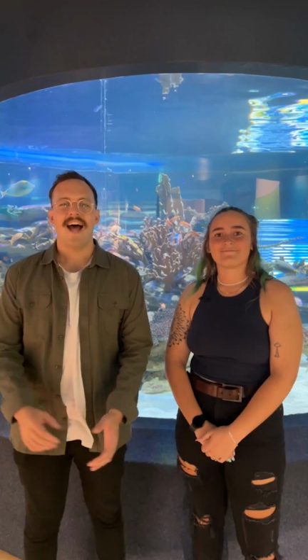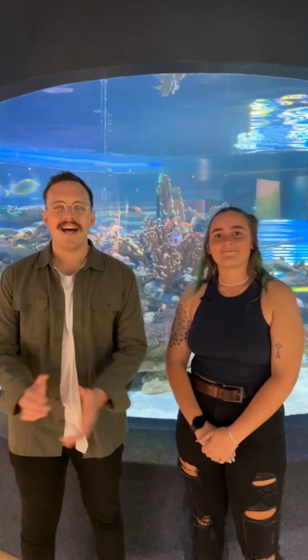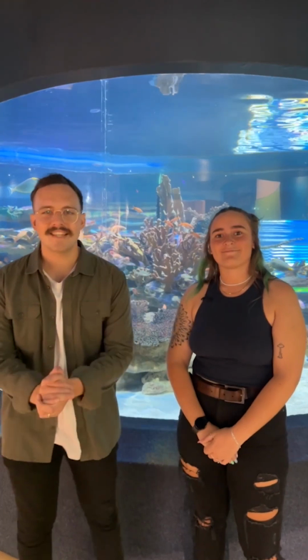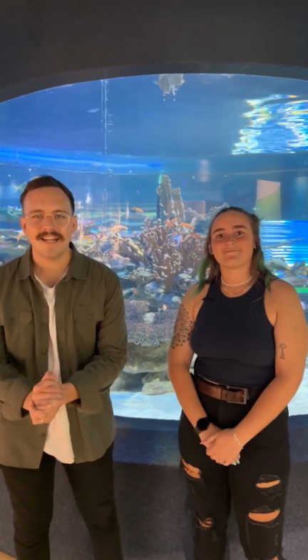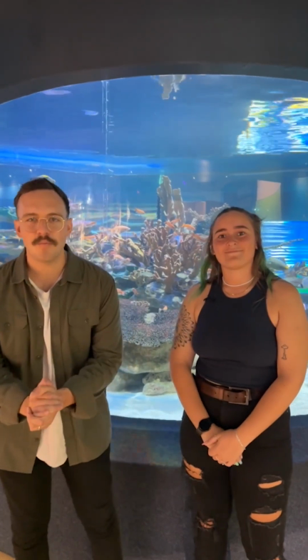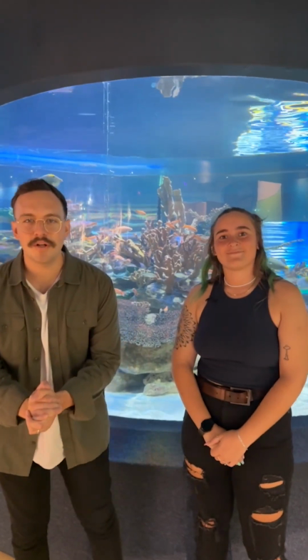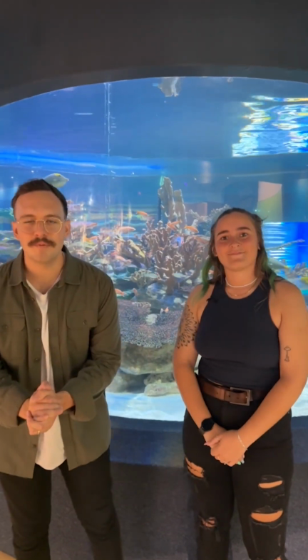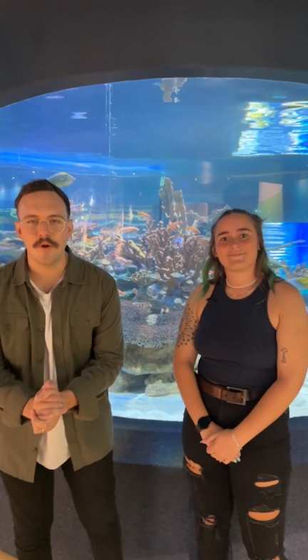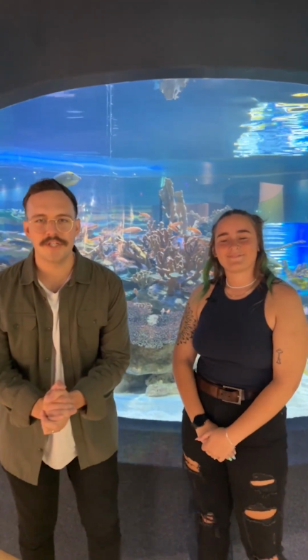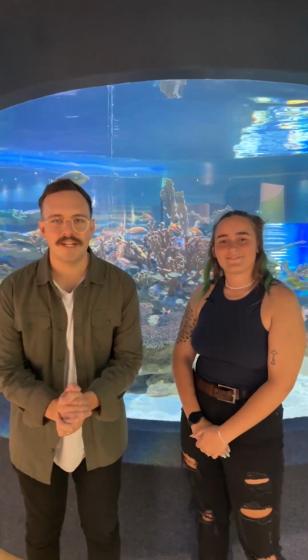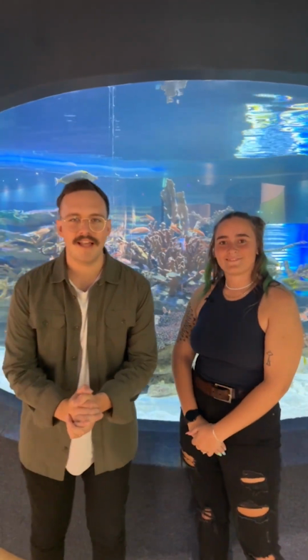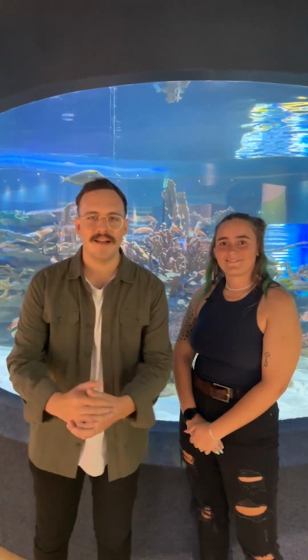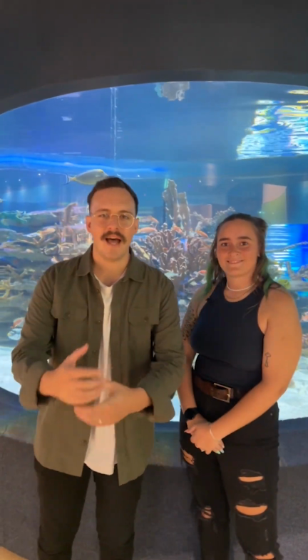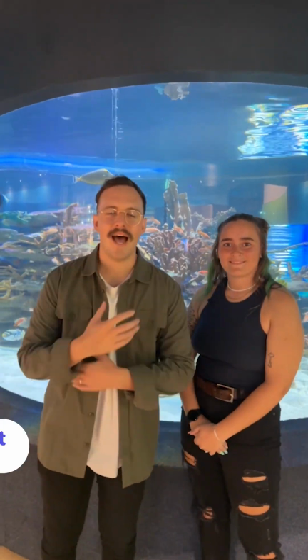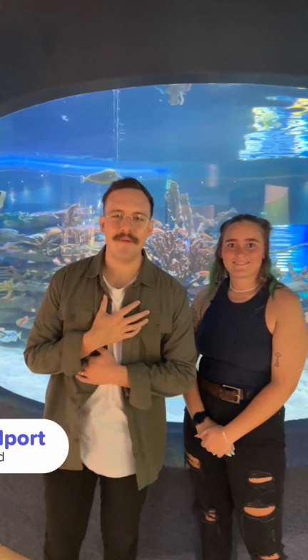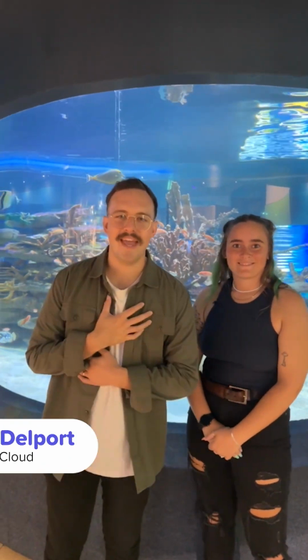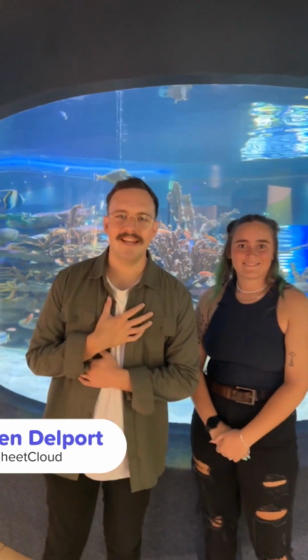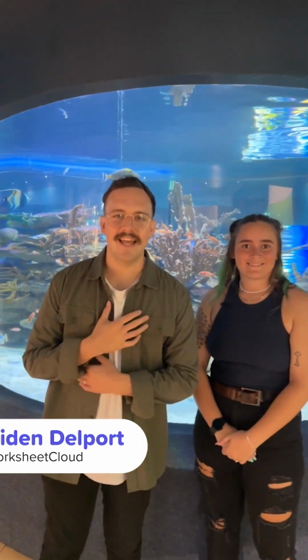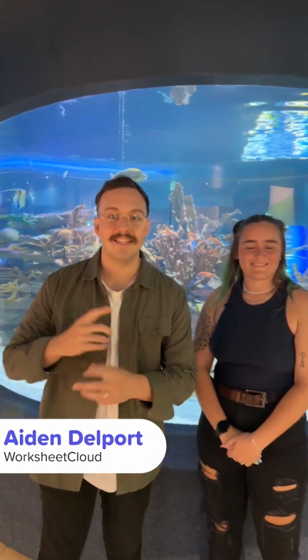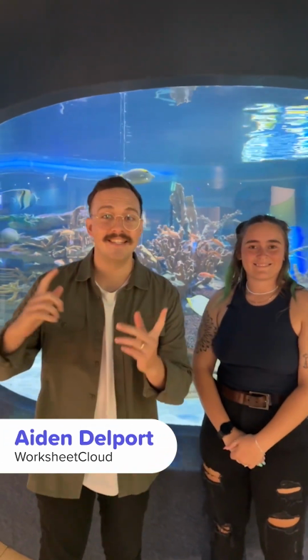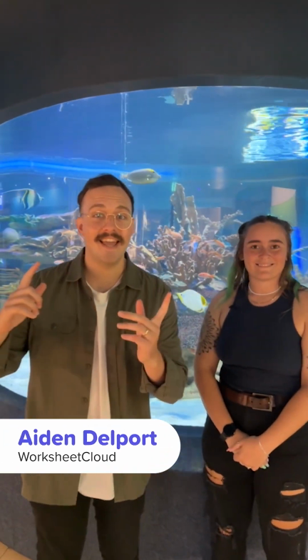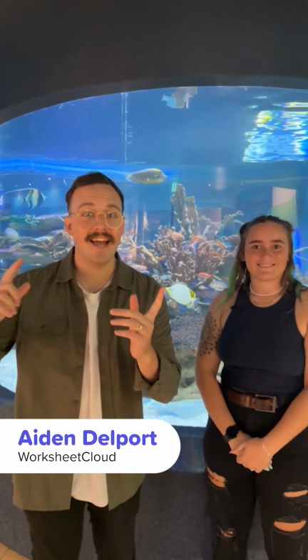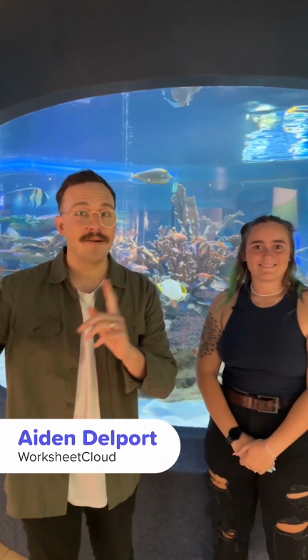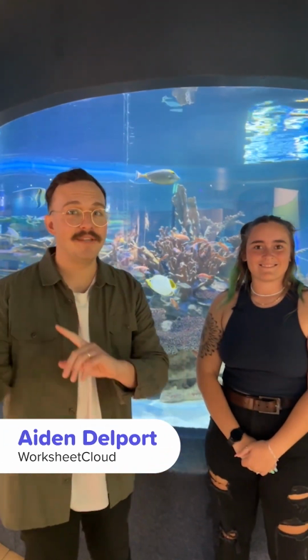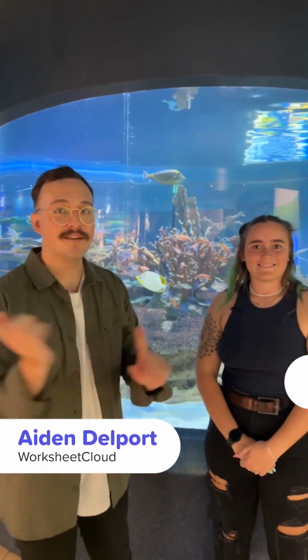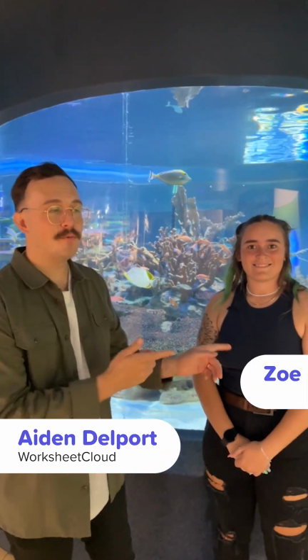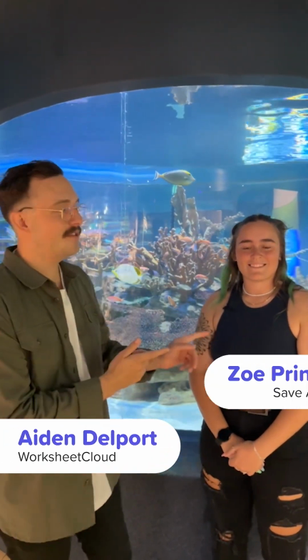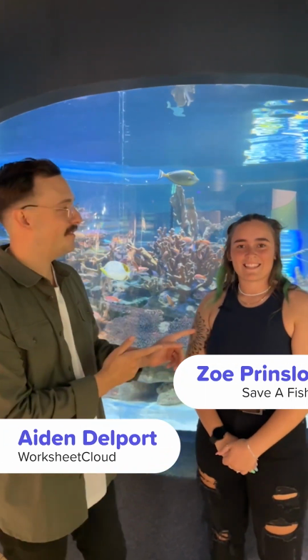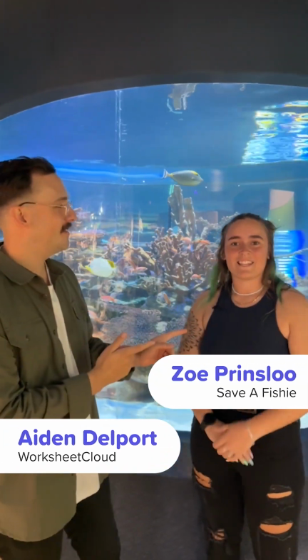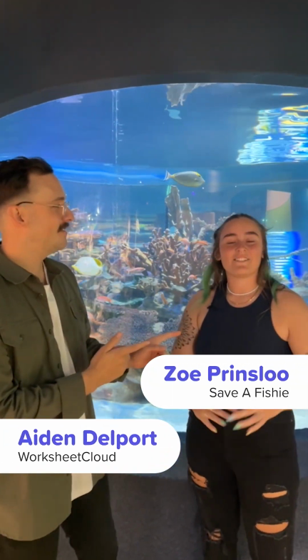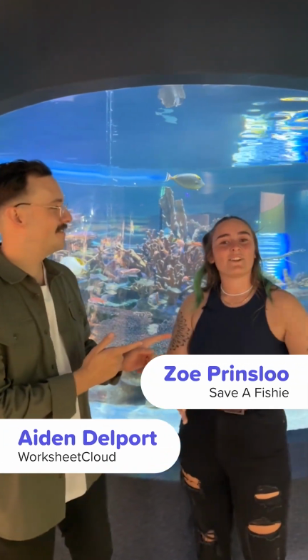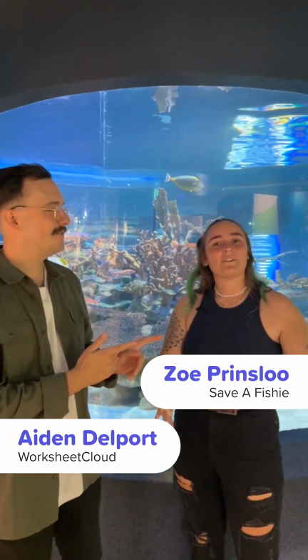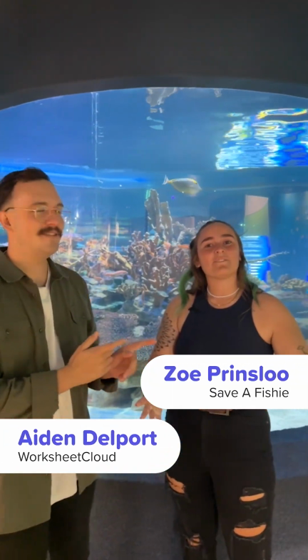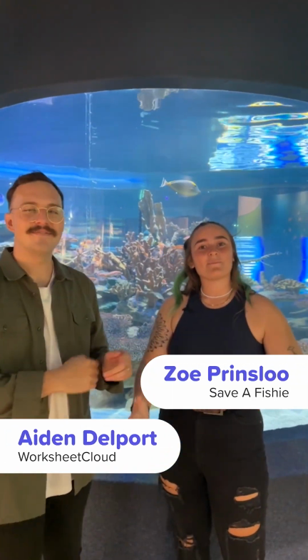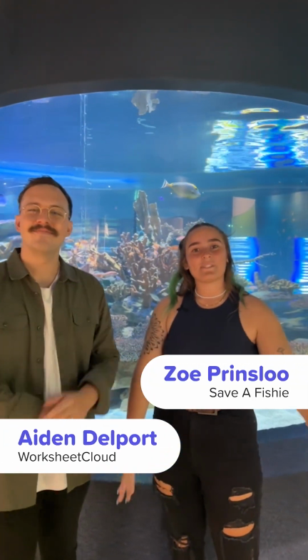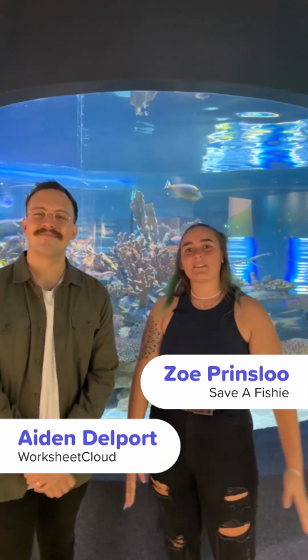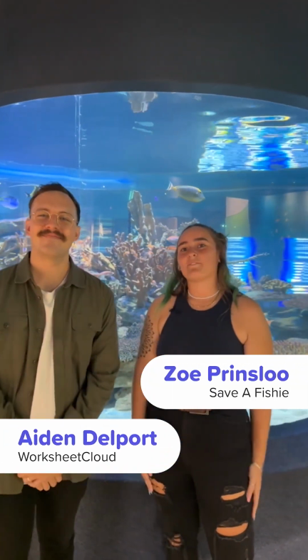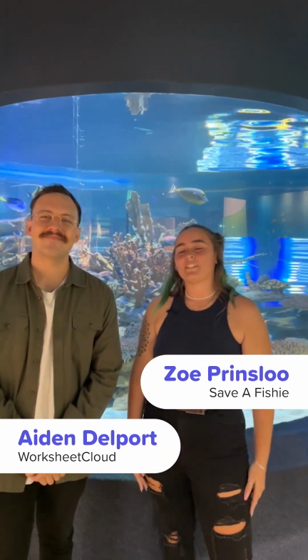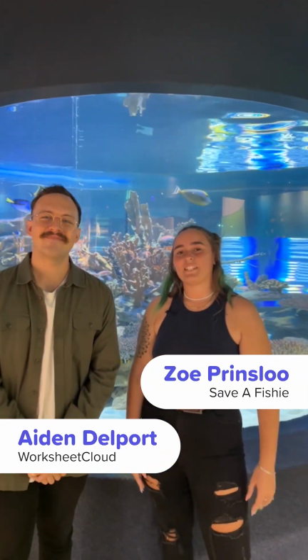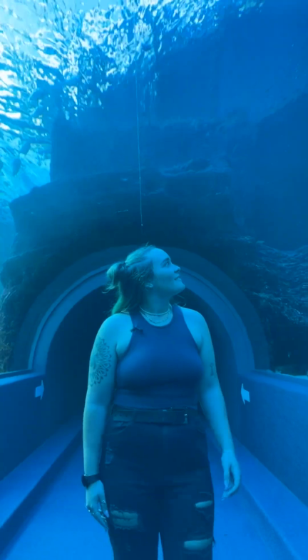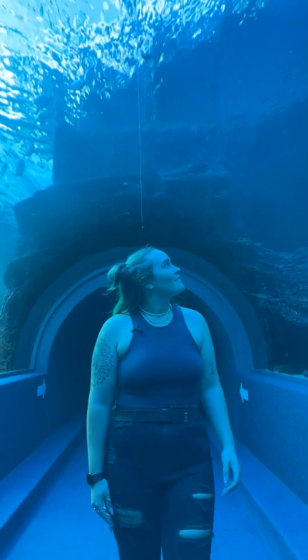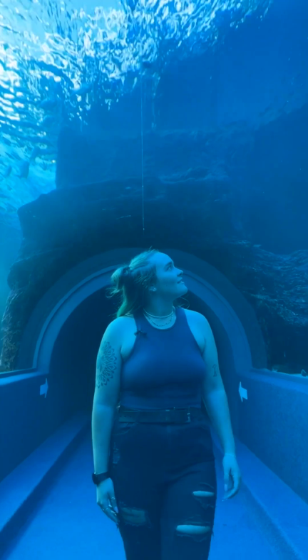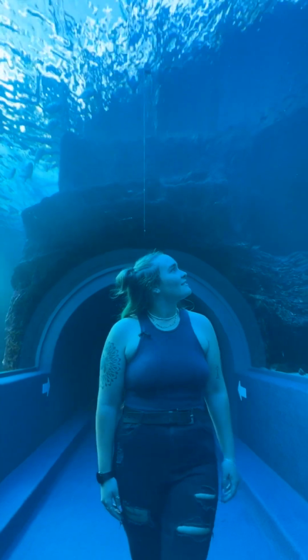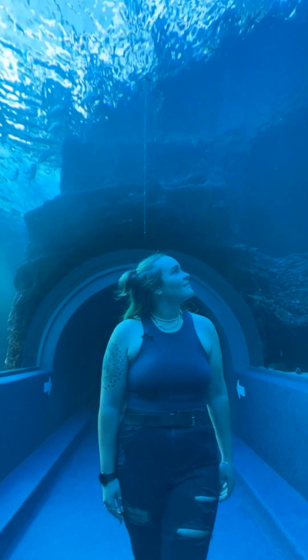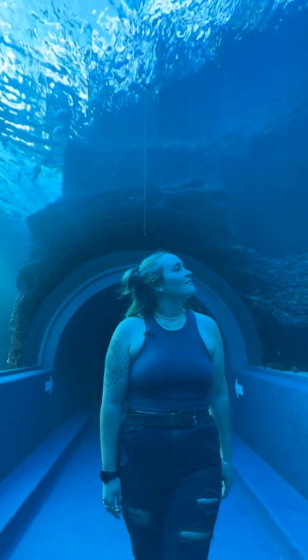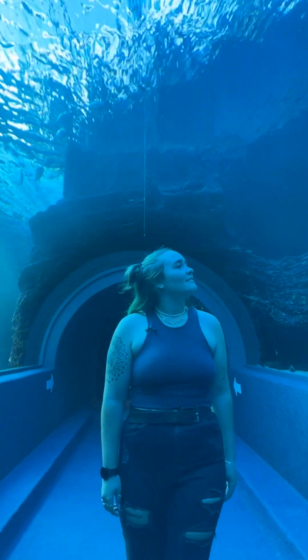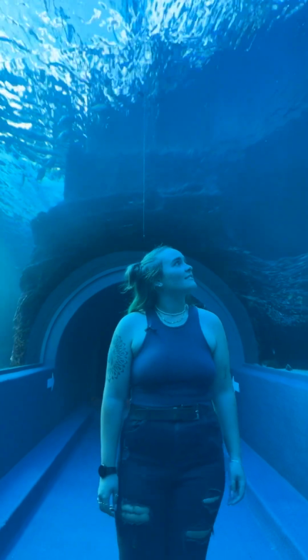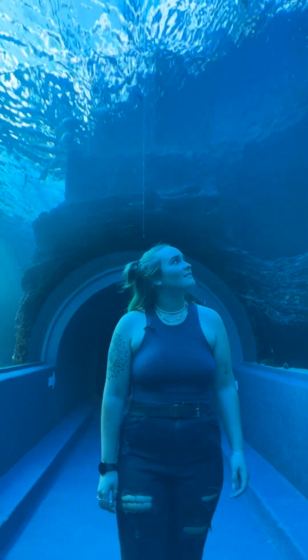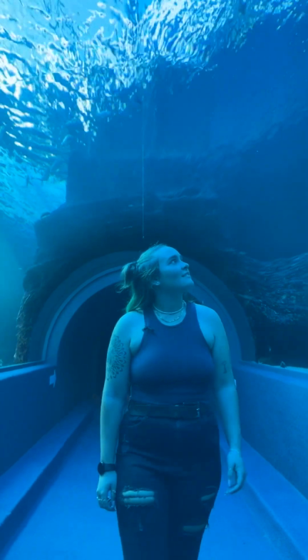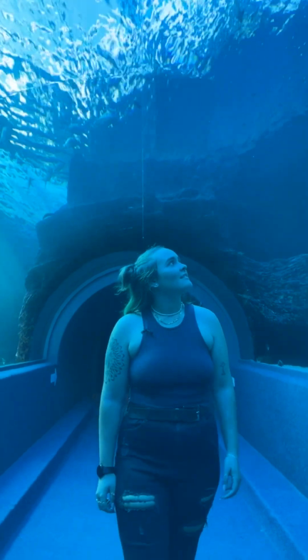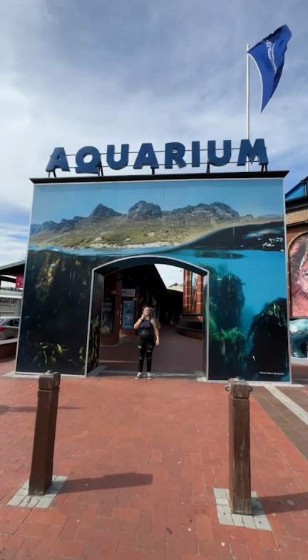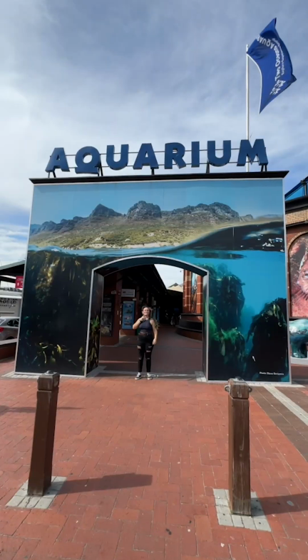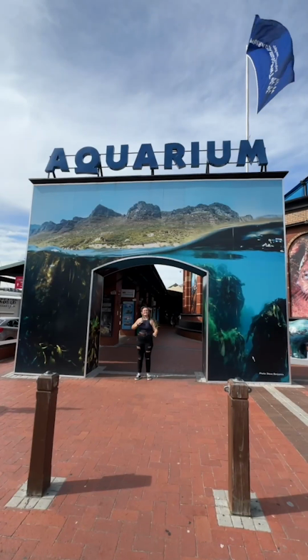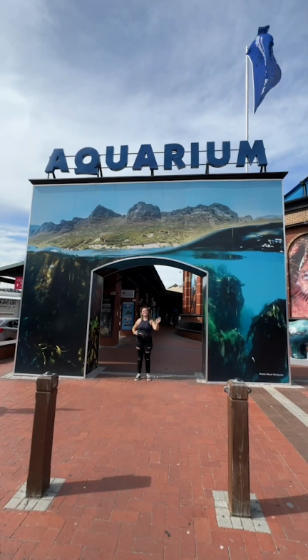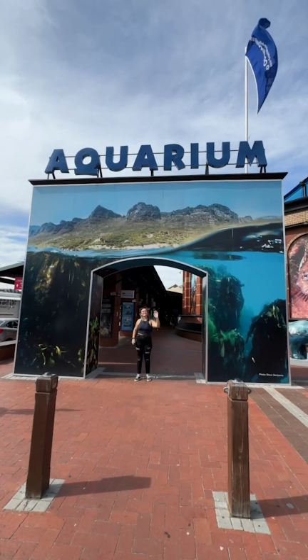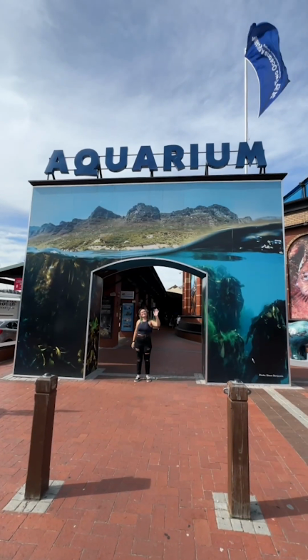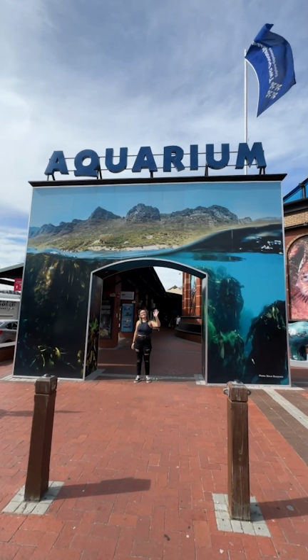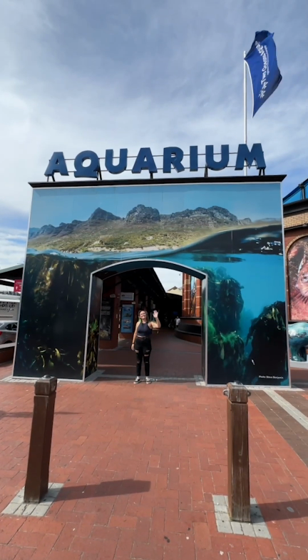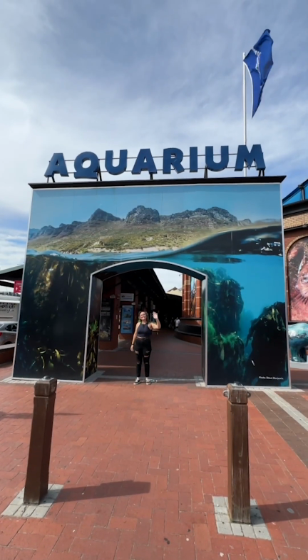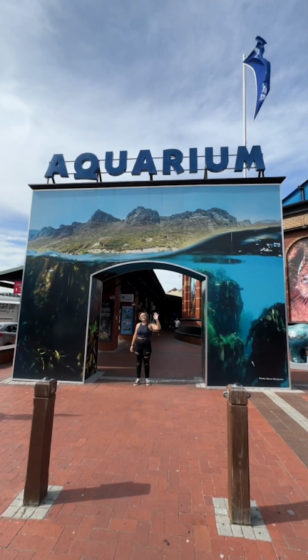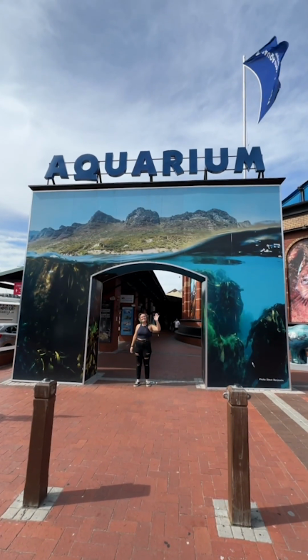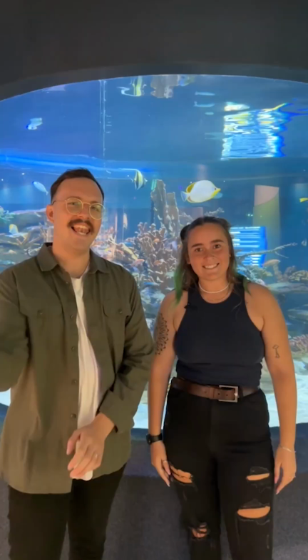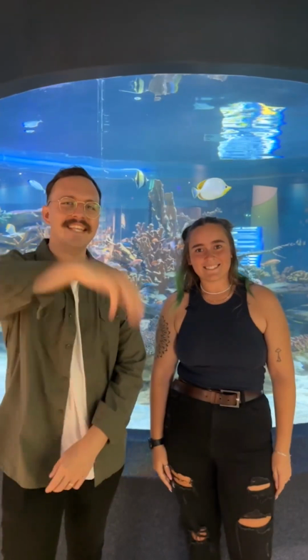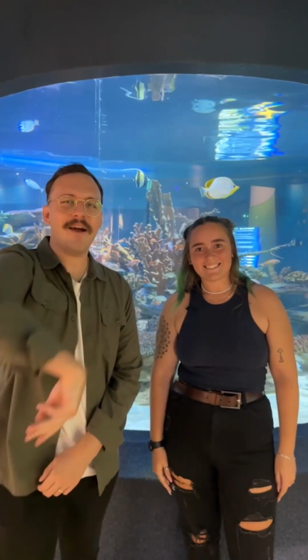How's it guys? Welcome to Worksheet Cloud. I'm Aiden and today I'm here with Zoe from SaberFishy and we're going to take you to the True Oceans Aquarium today. Let's go!